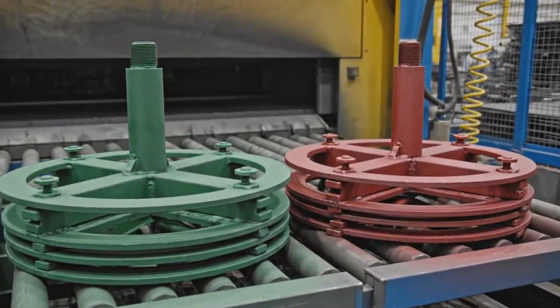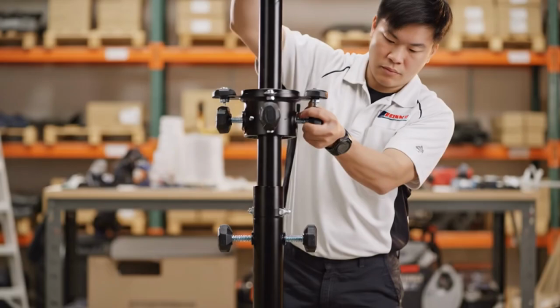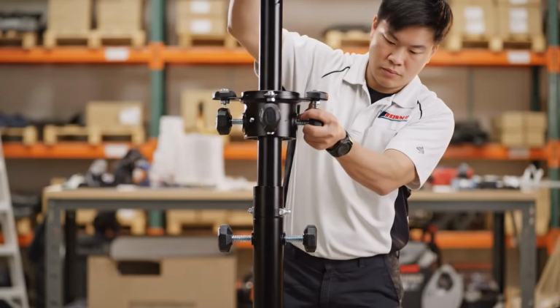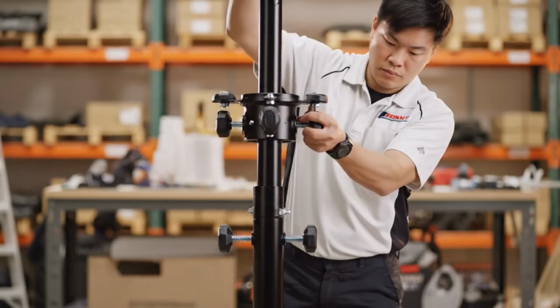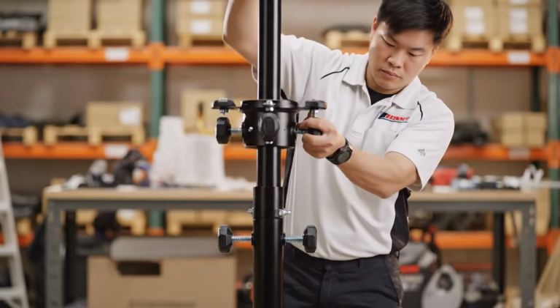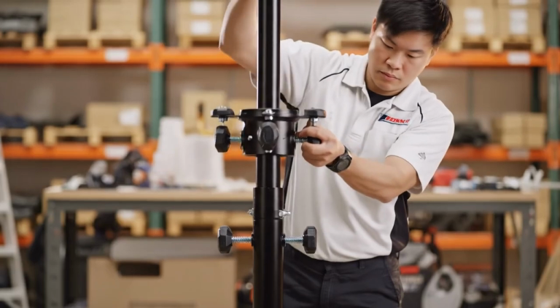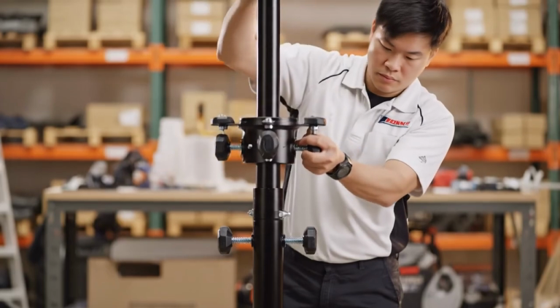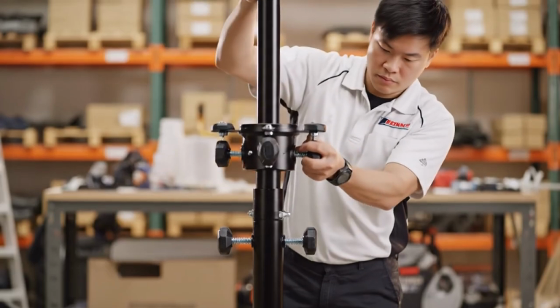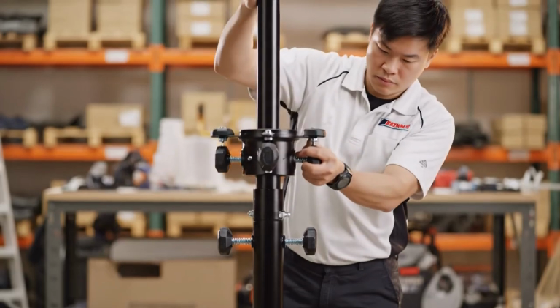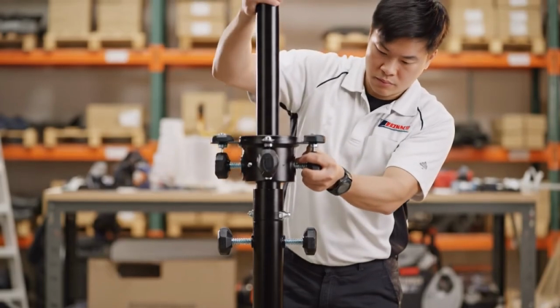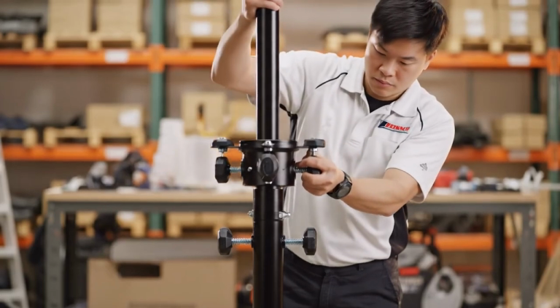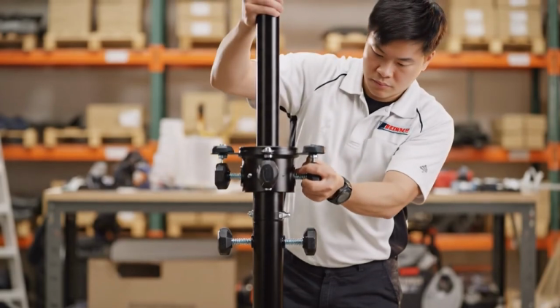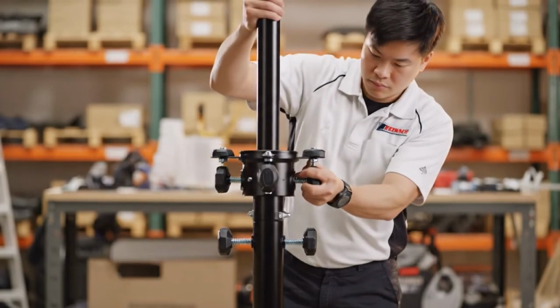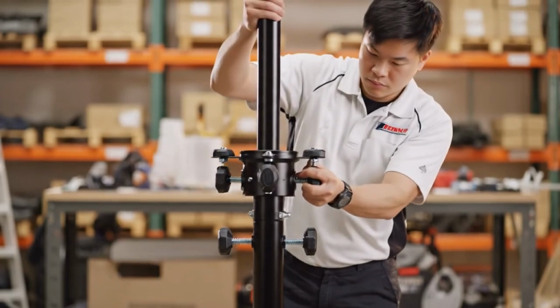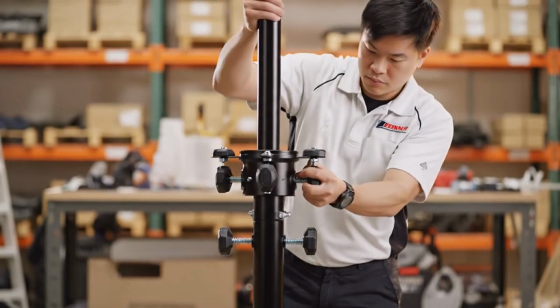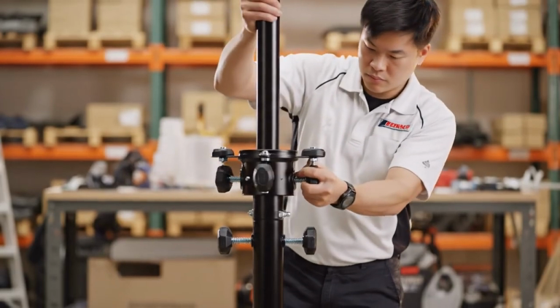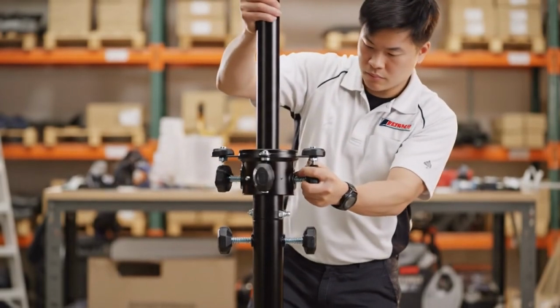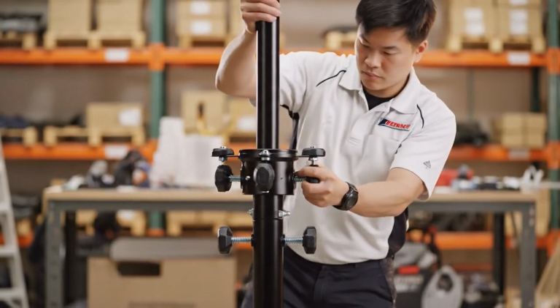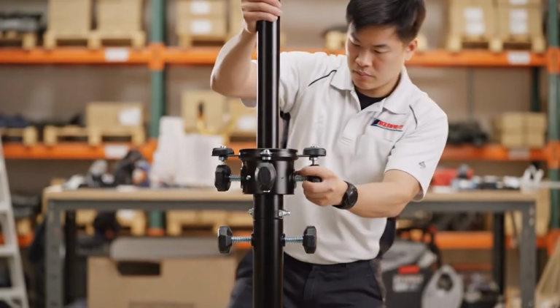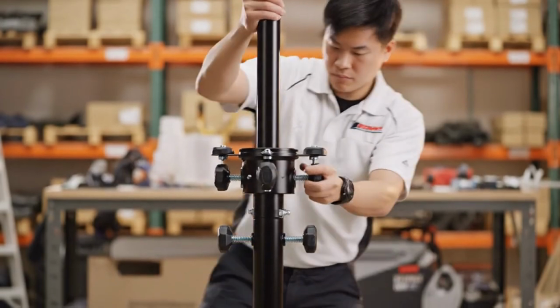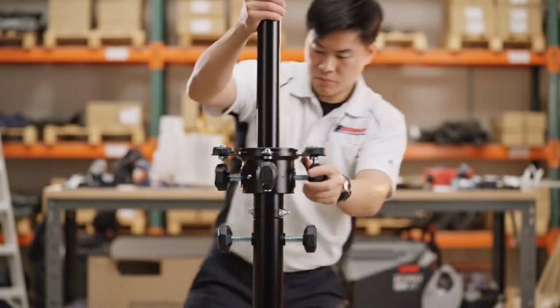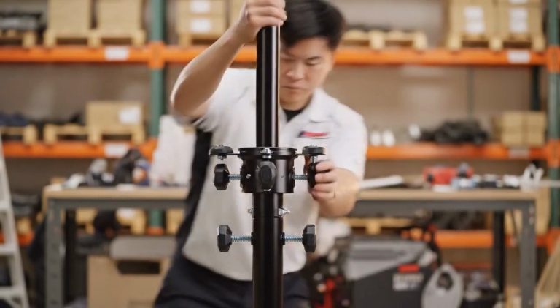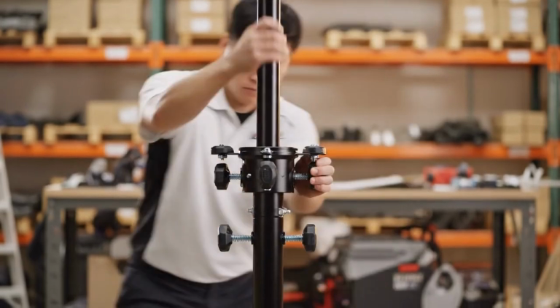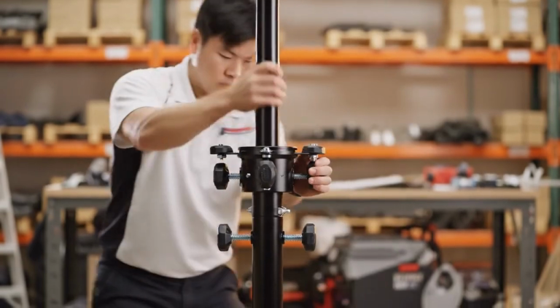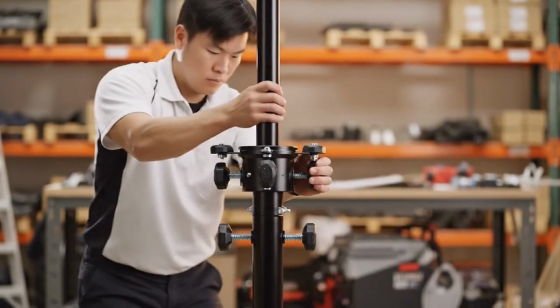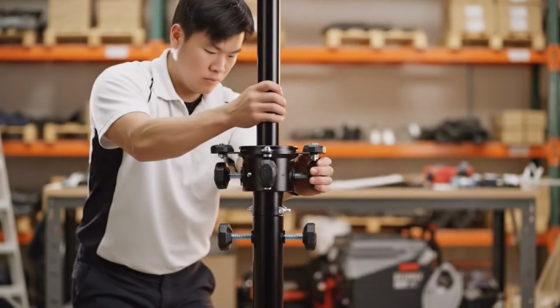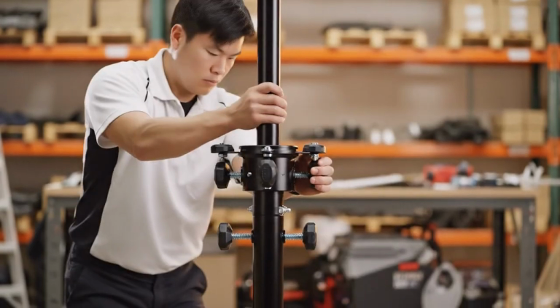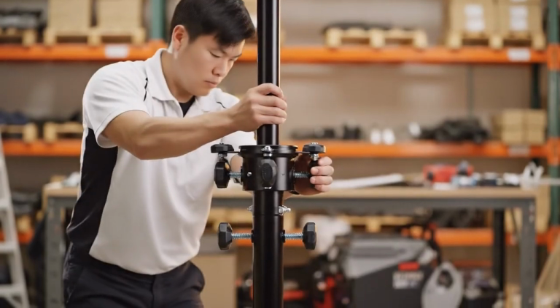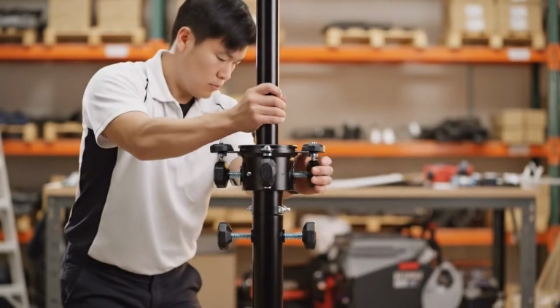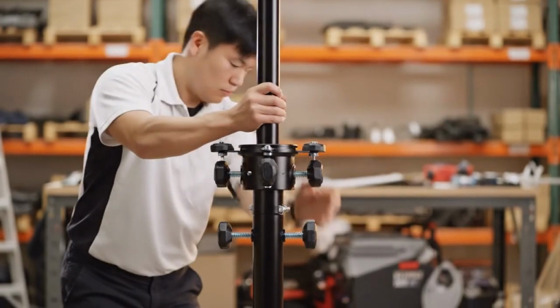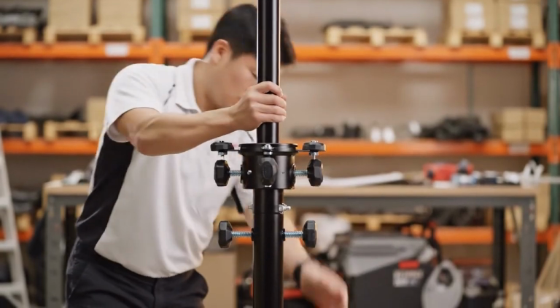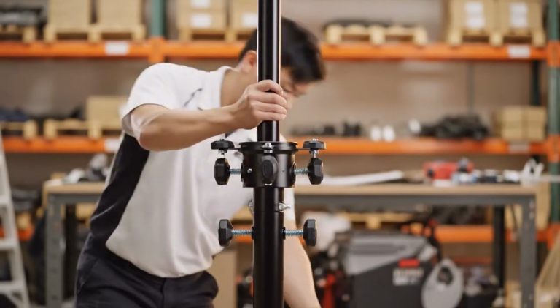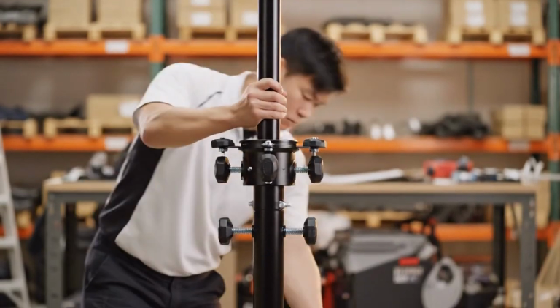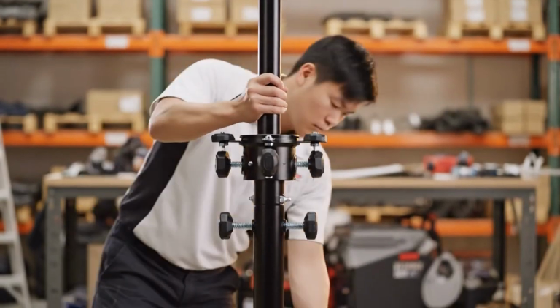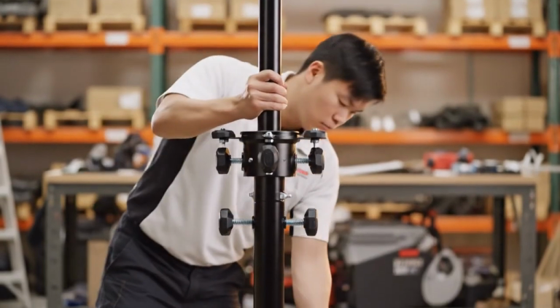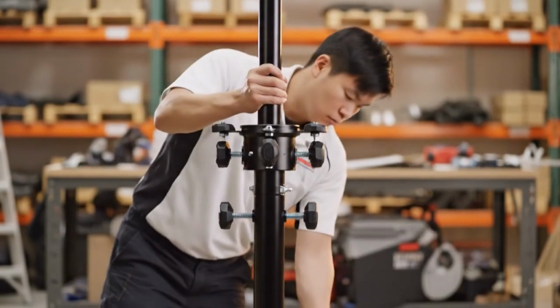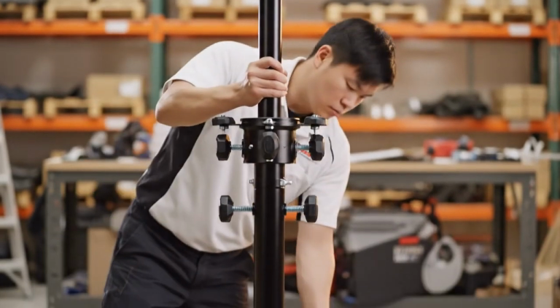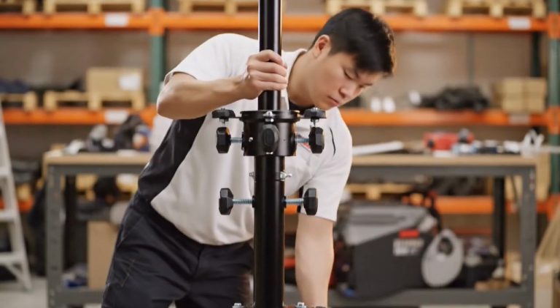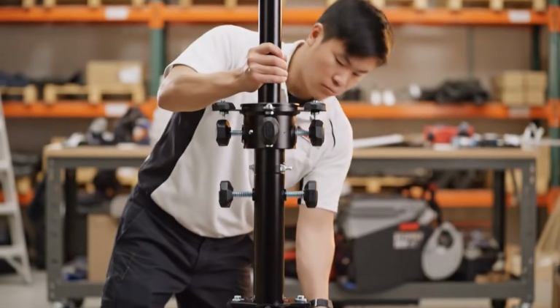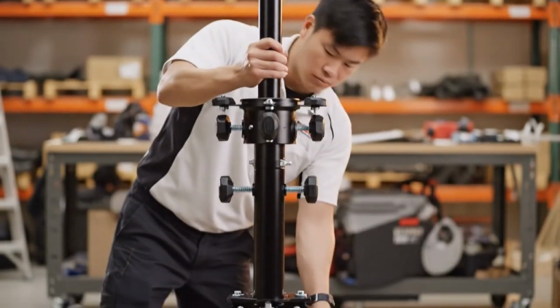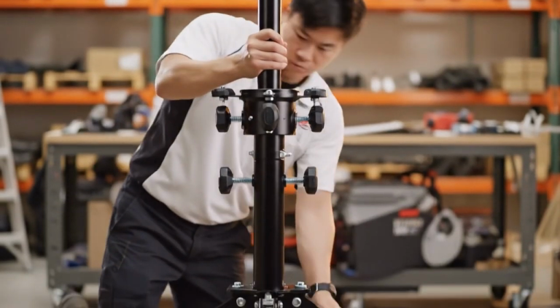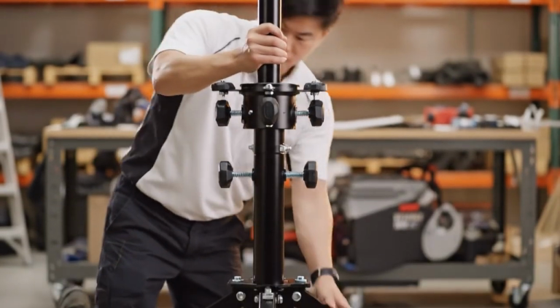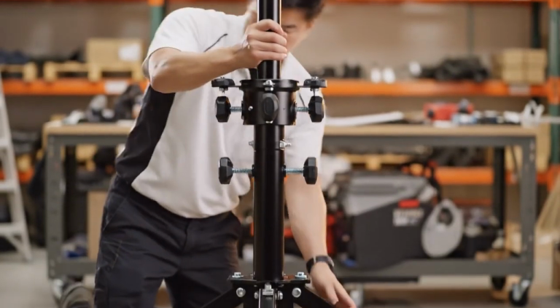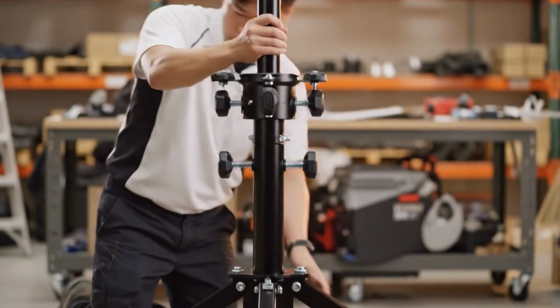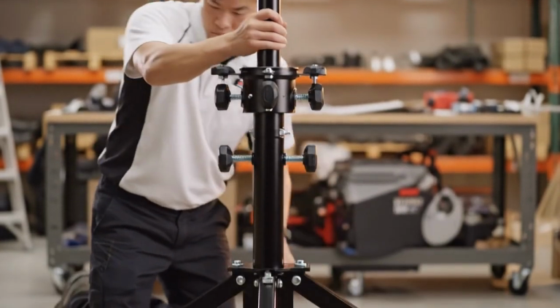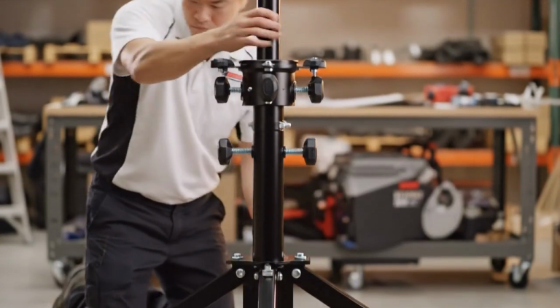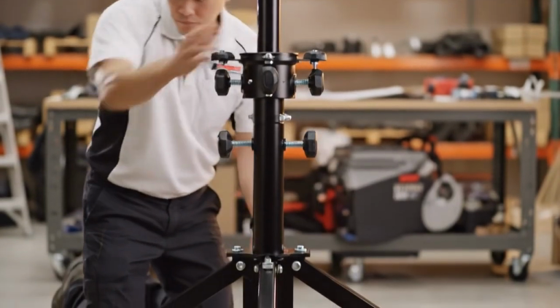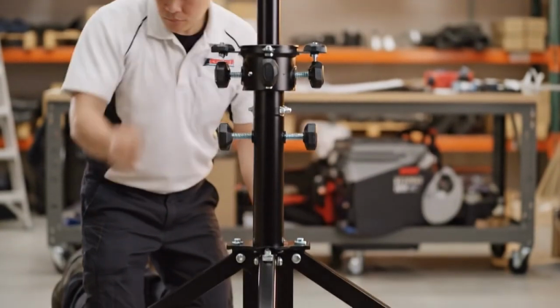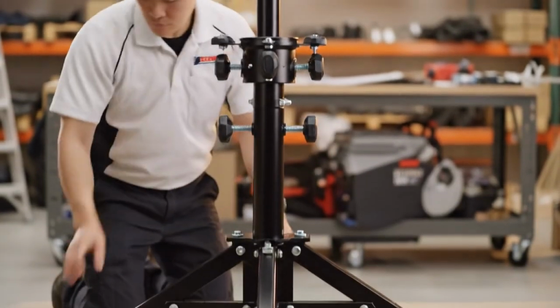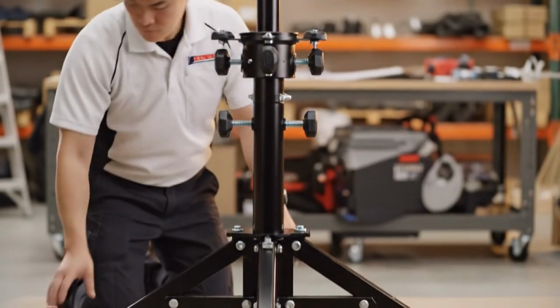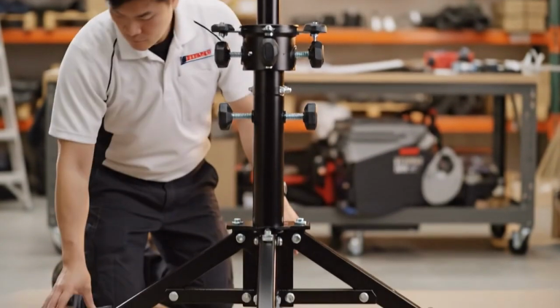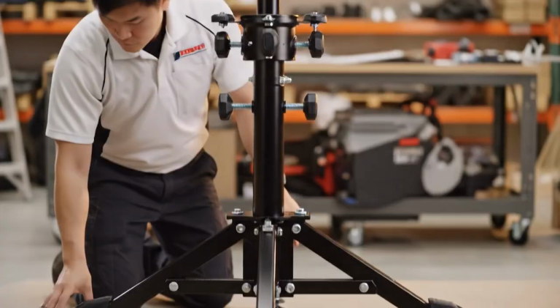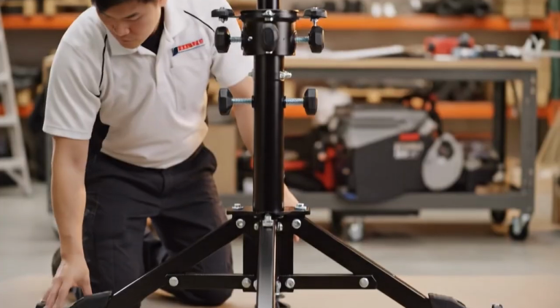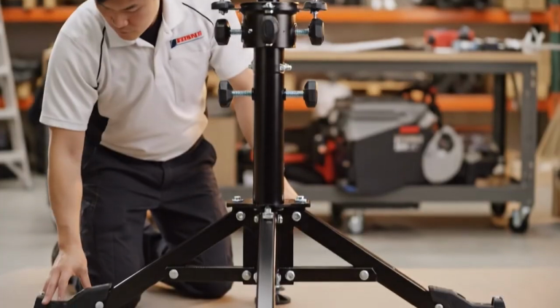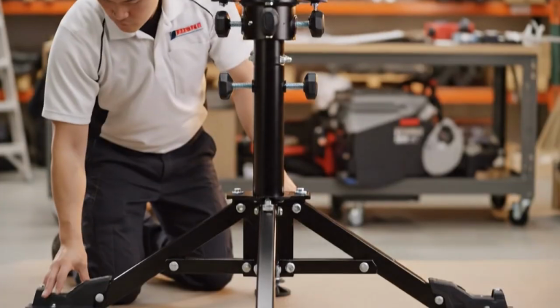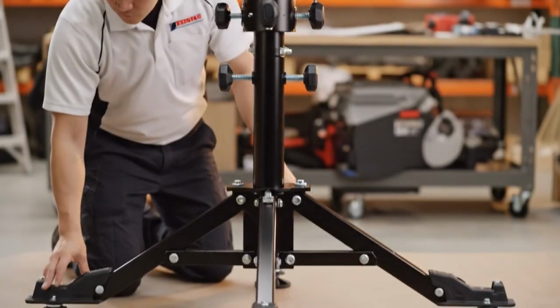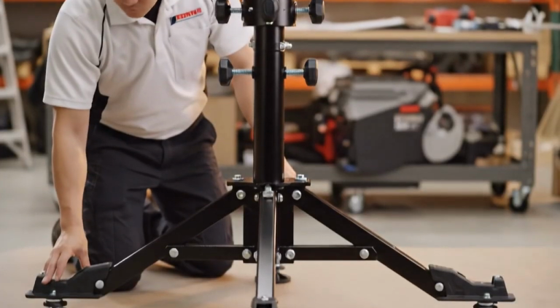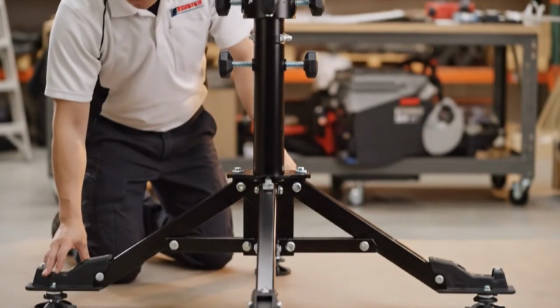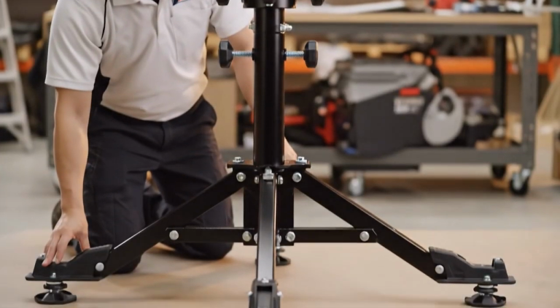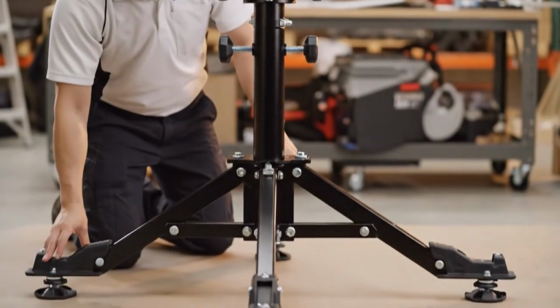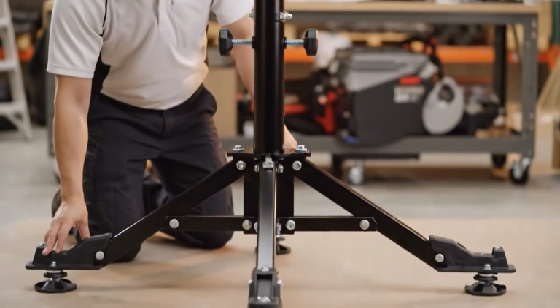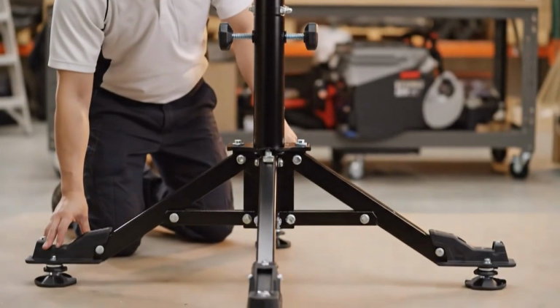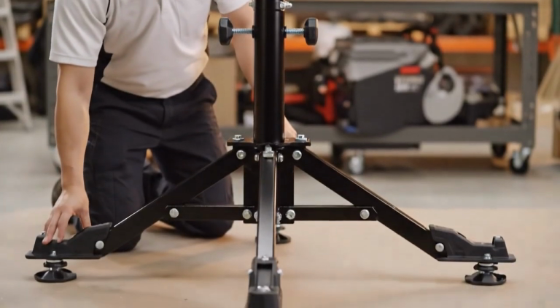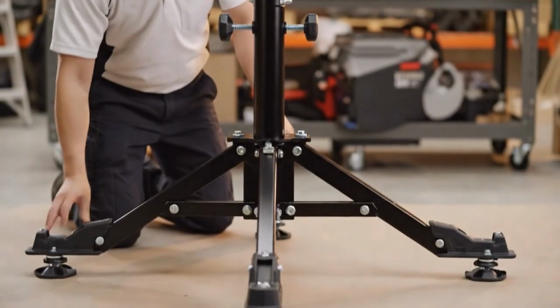Insert the pole and tighten the screws firmly. As you can see when I apply pressure, the mounting system is completely secure.